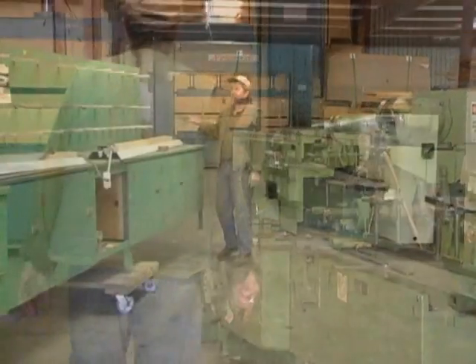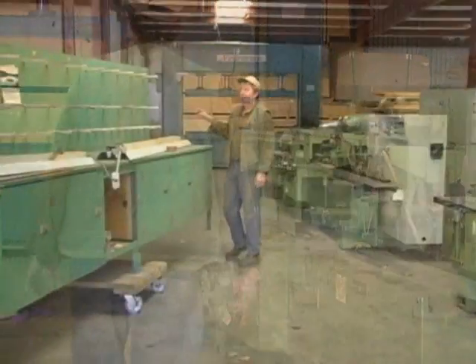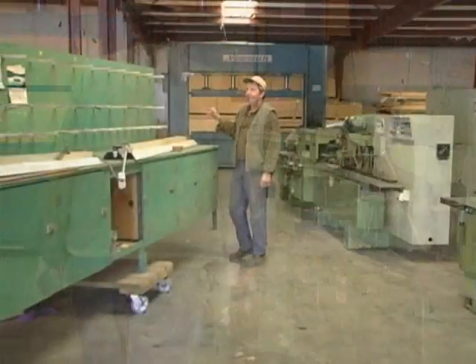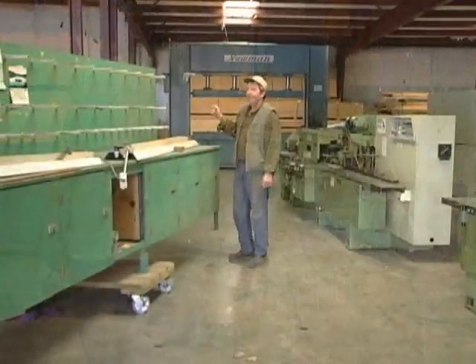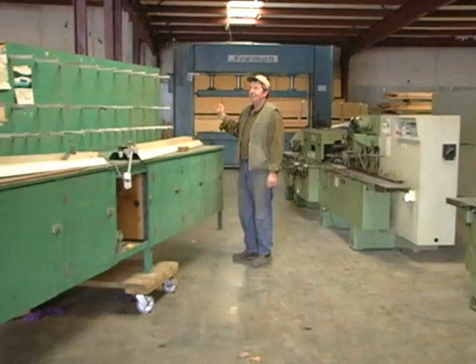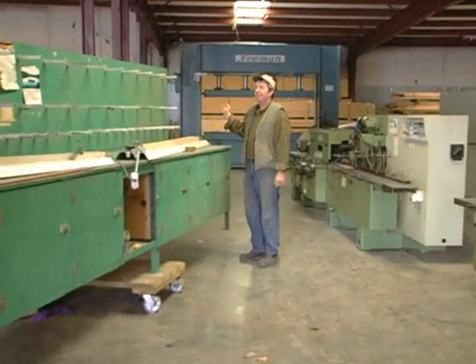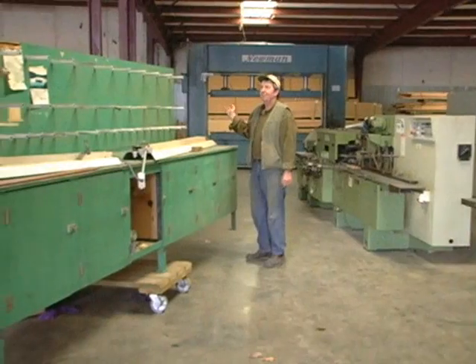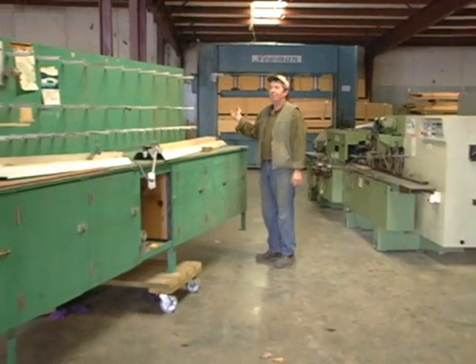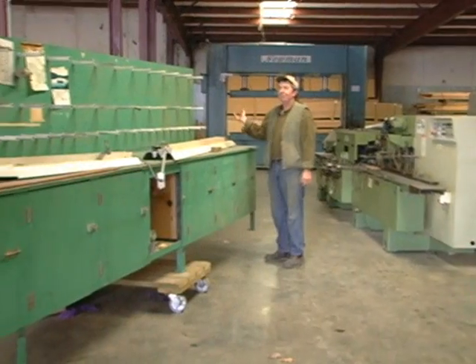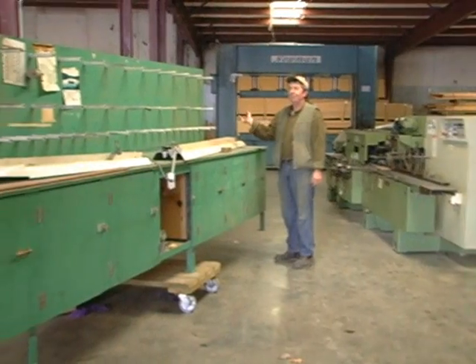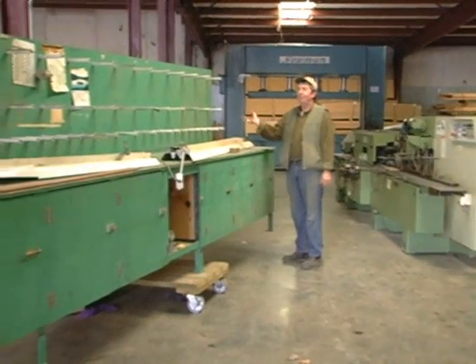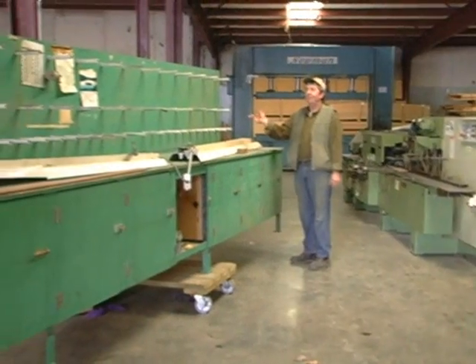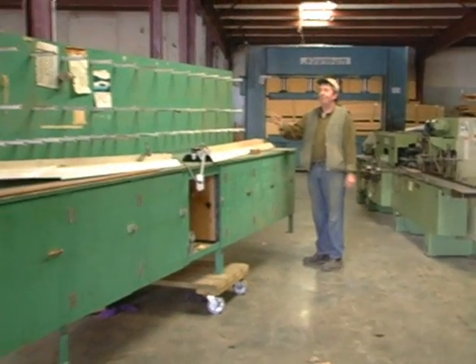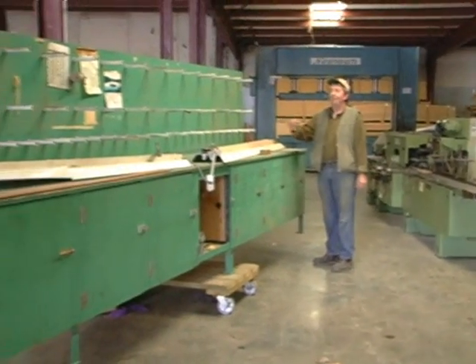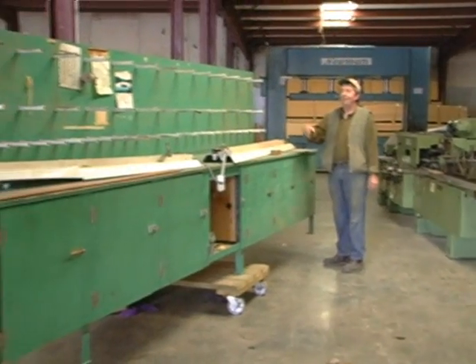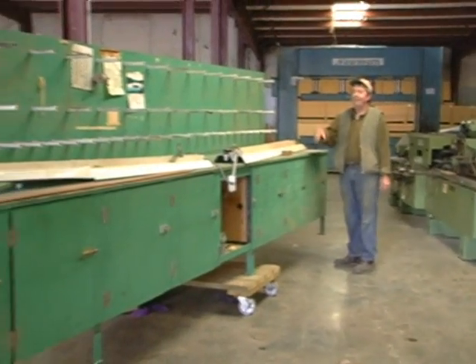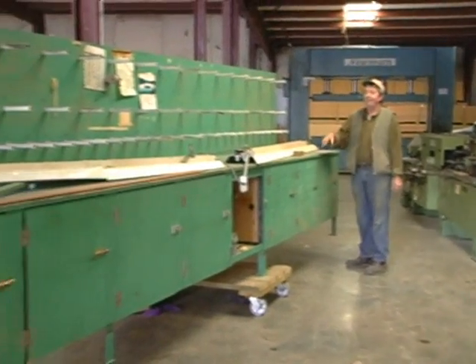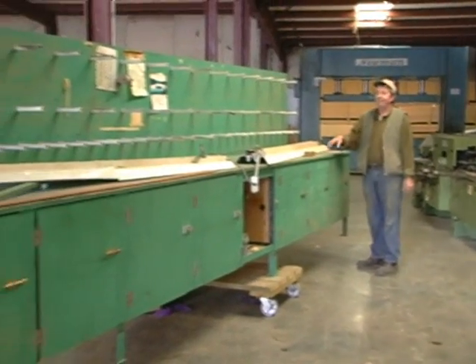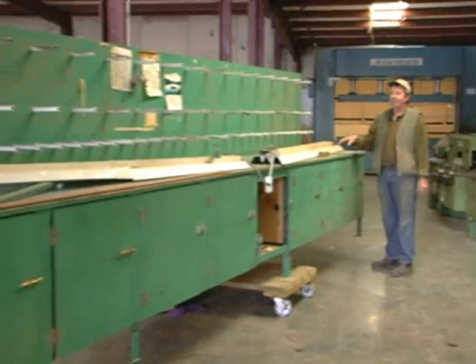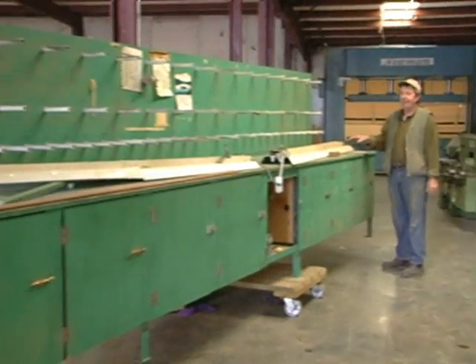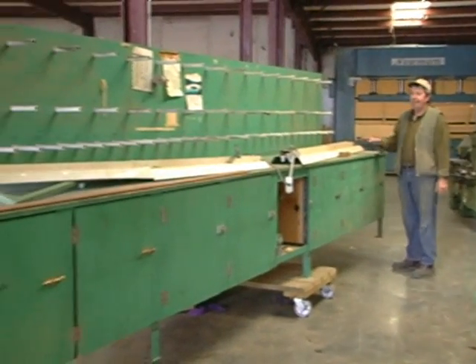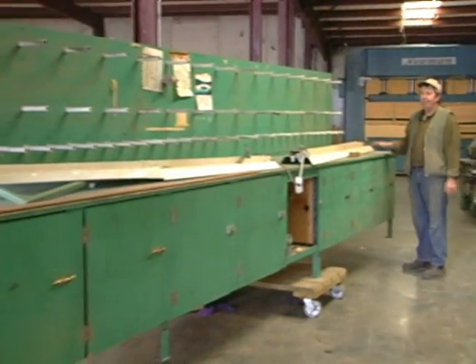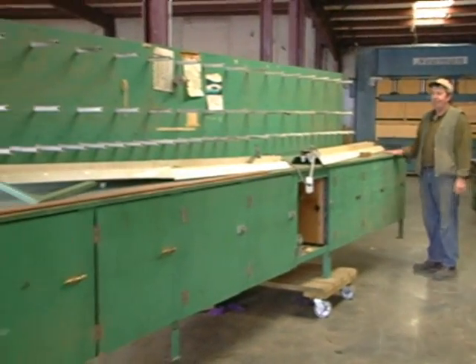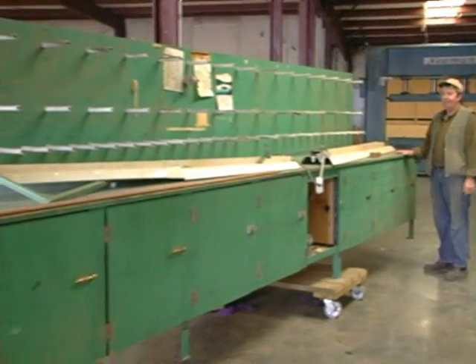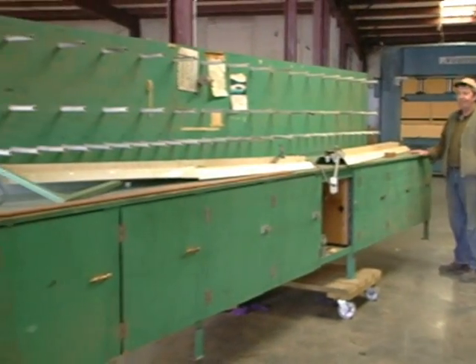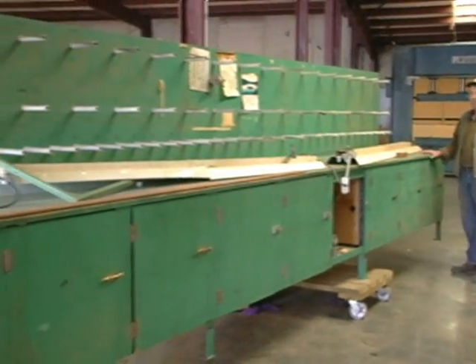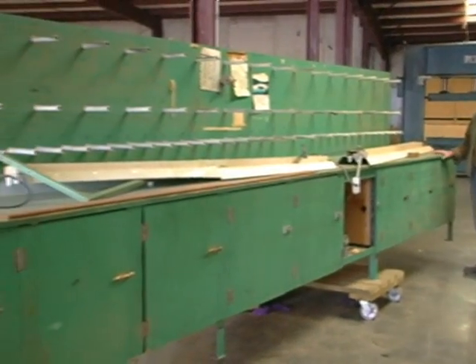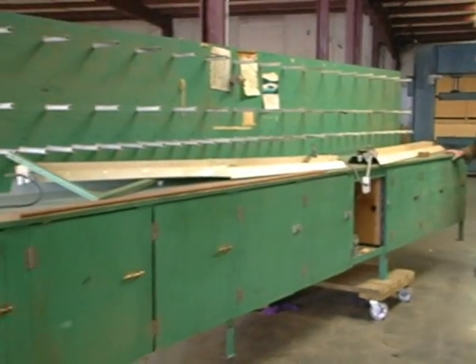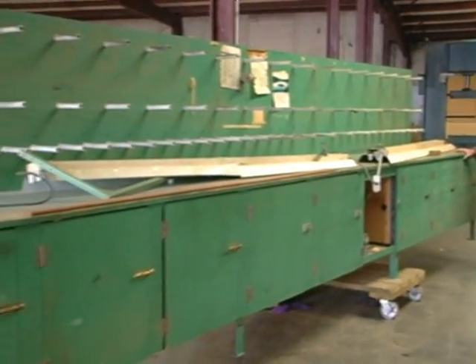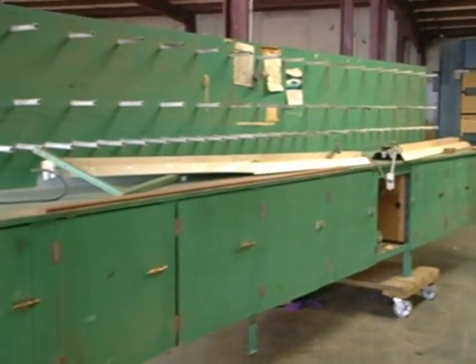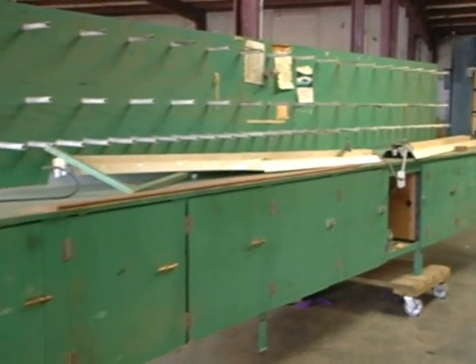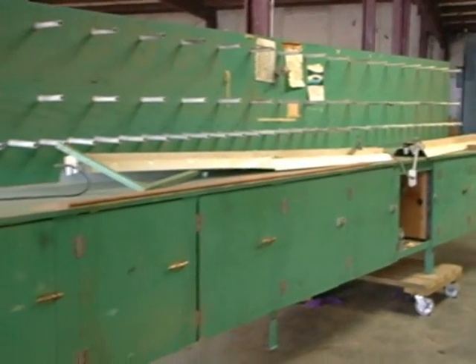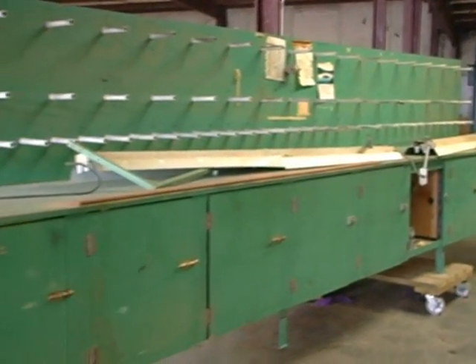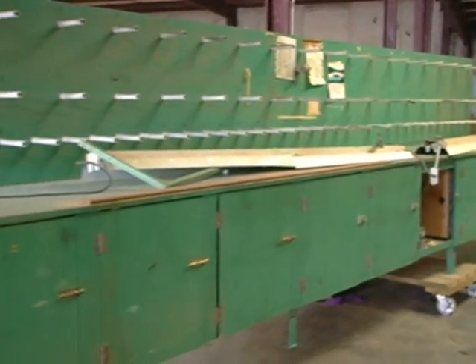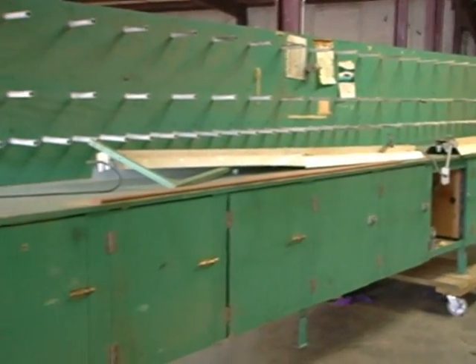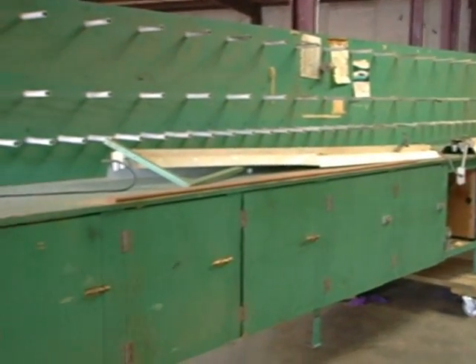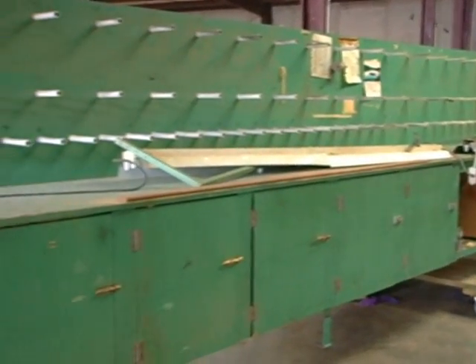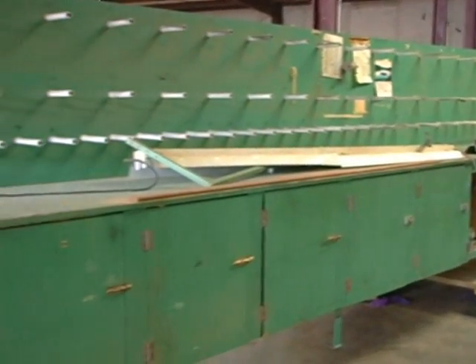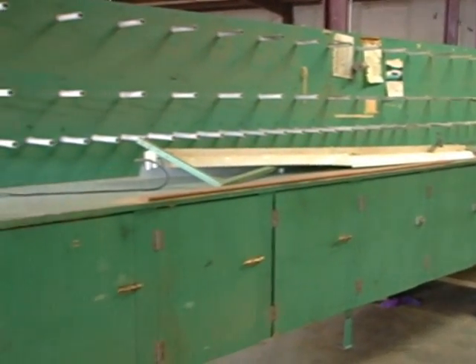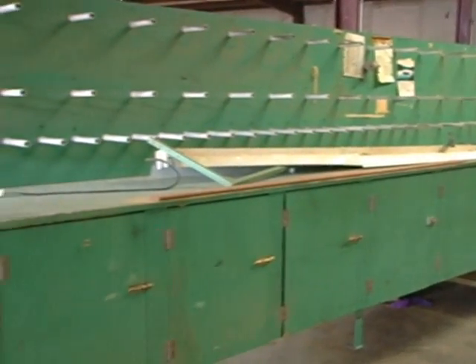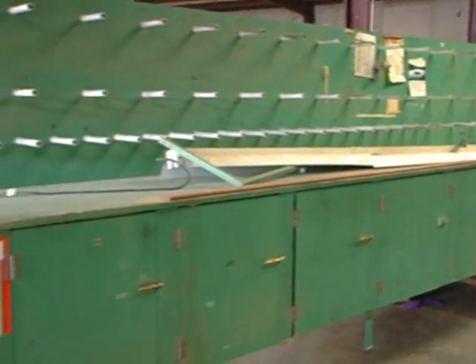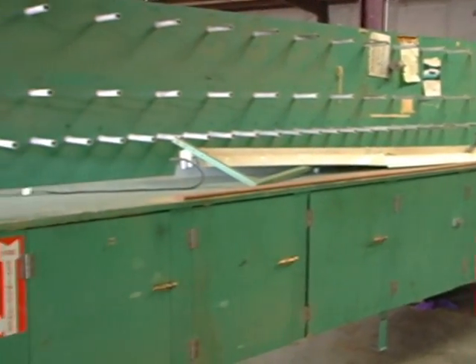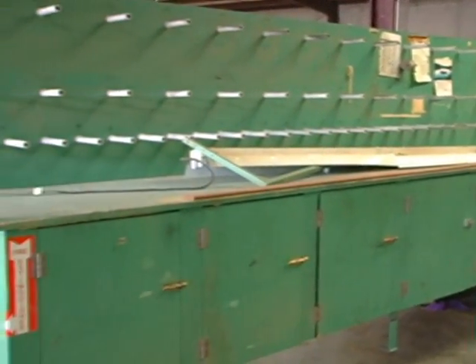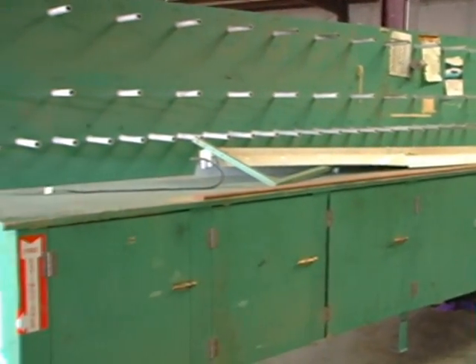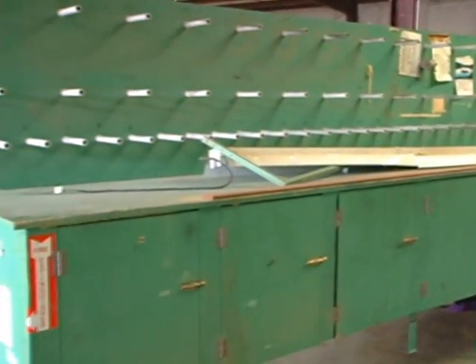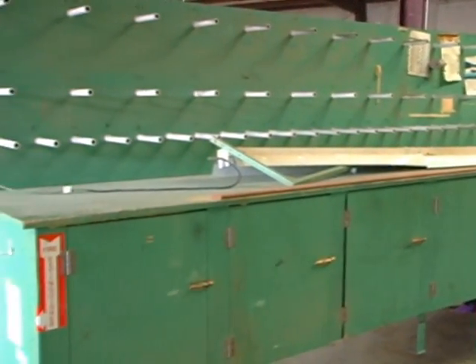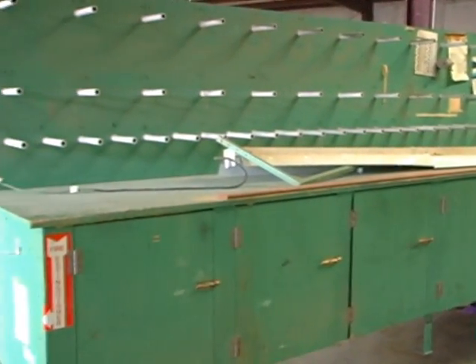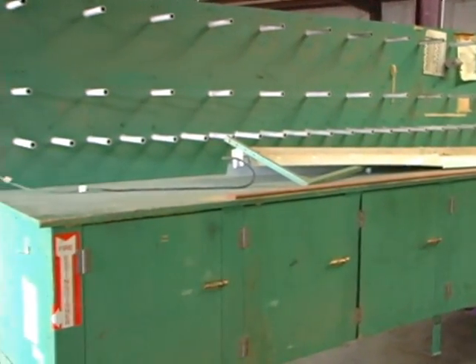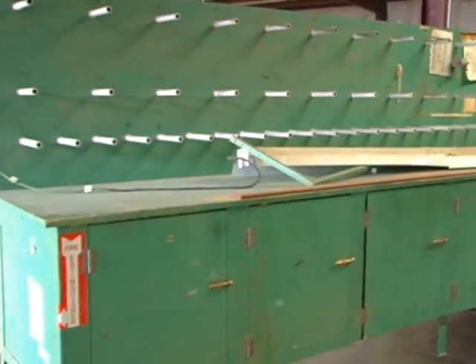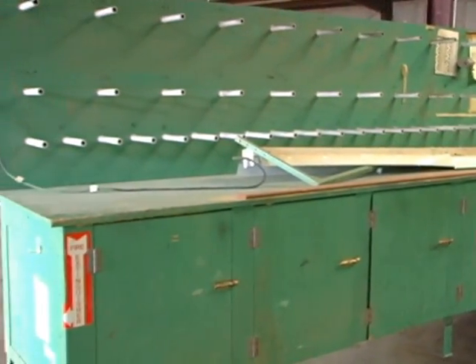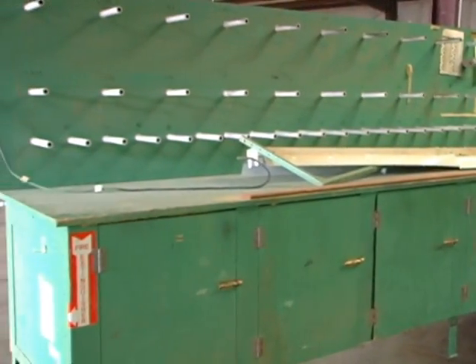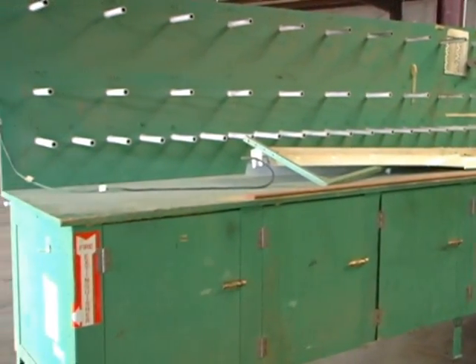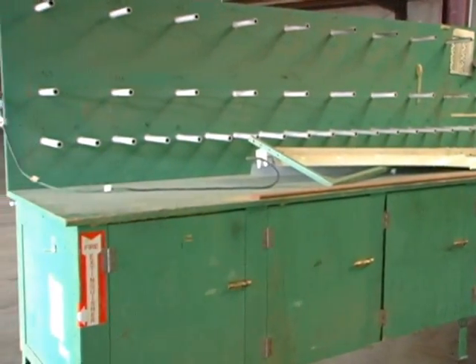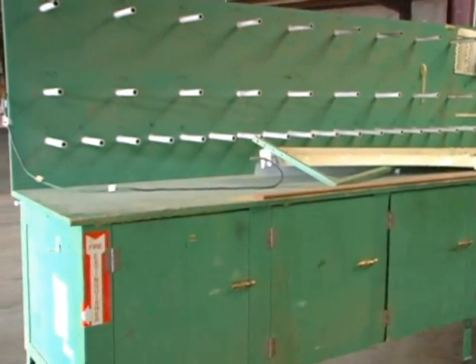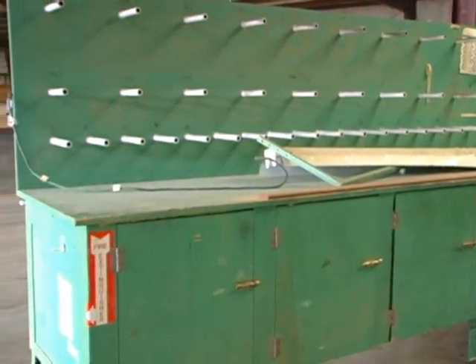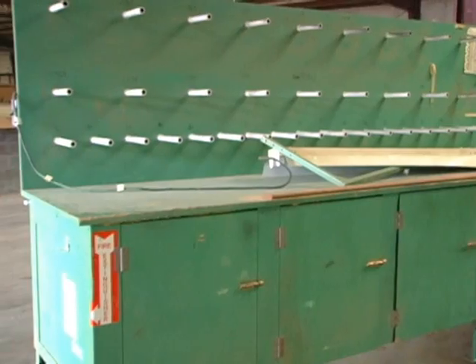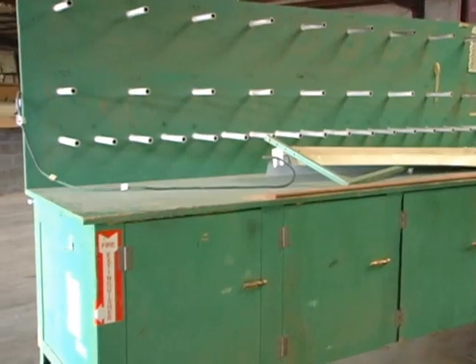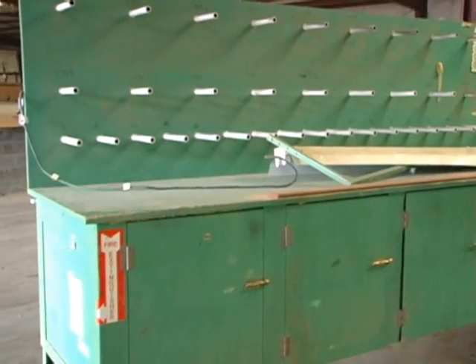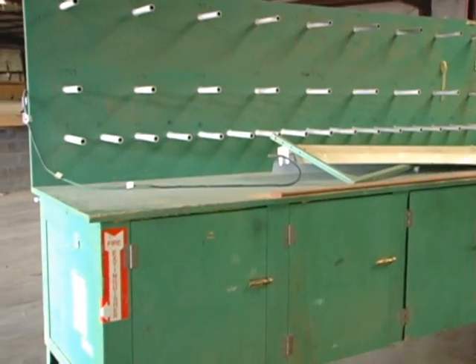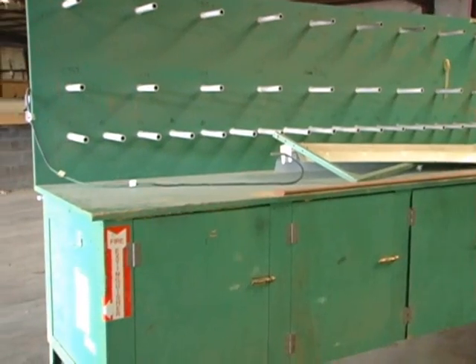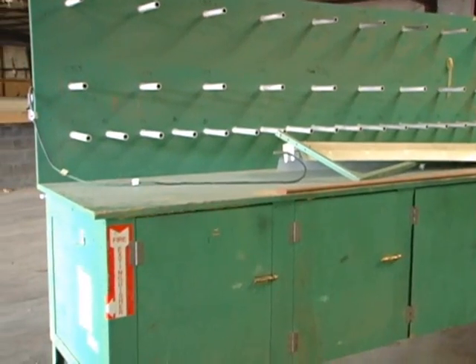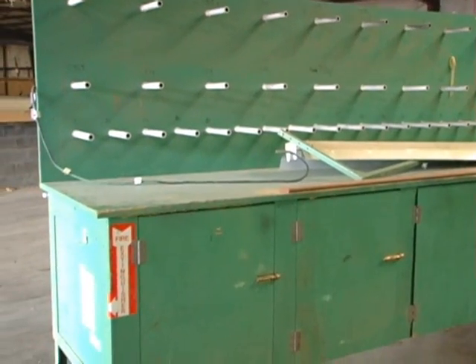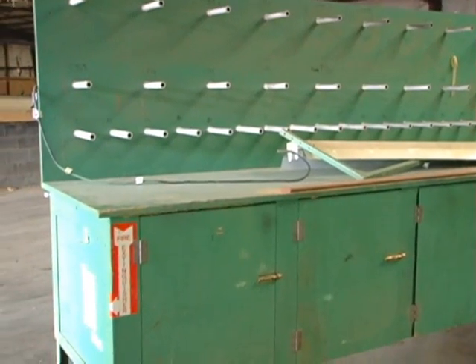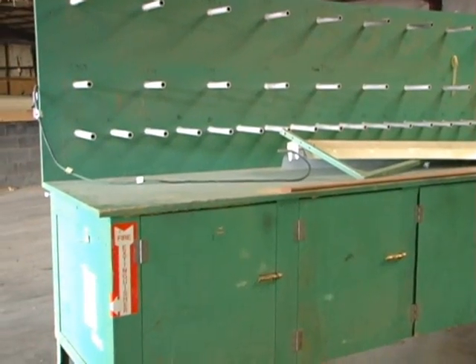This is just a miscellaneous cabinet, beside the setup tables you can see.